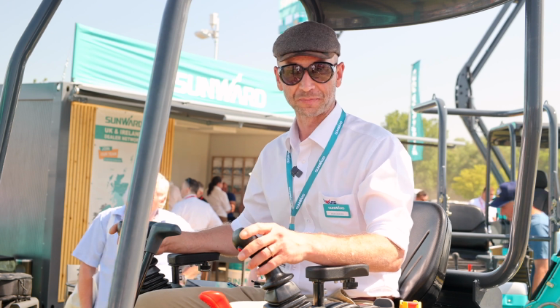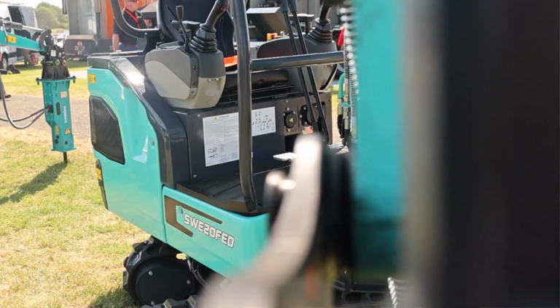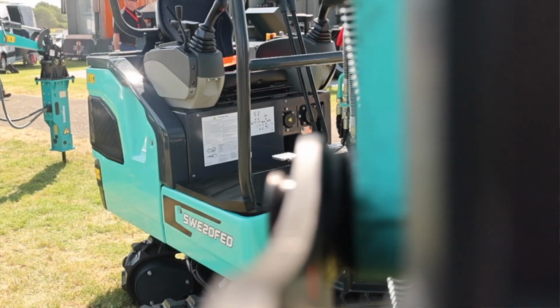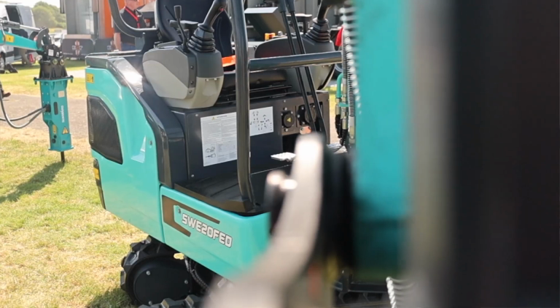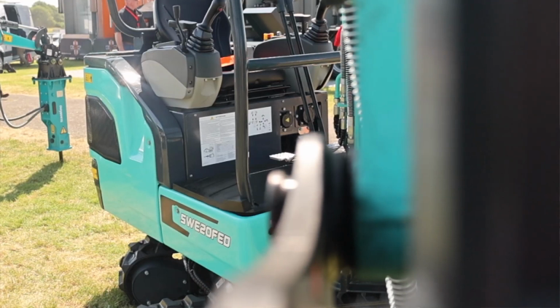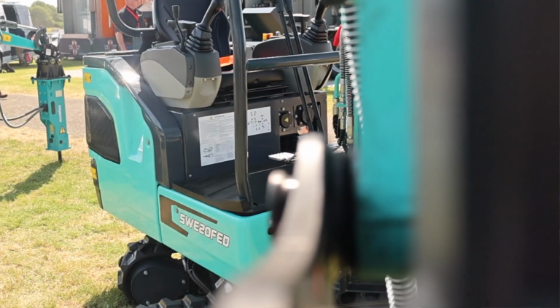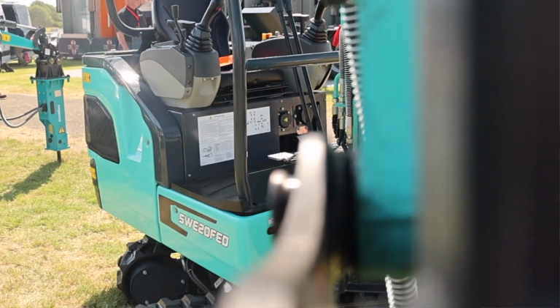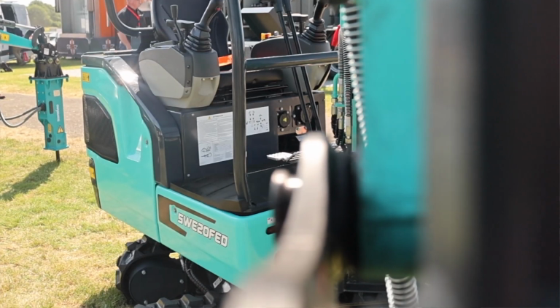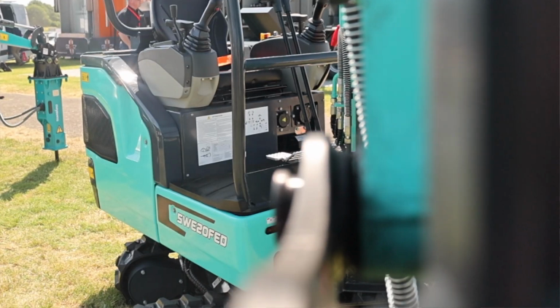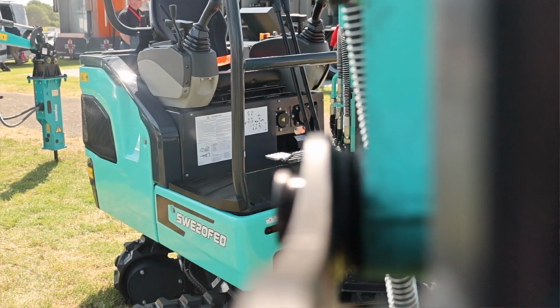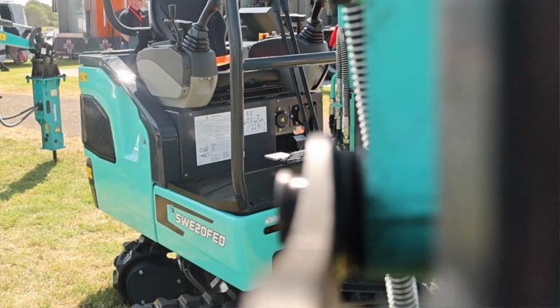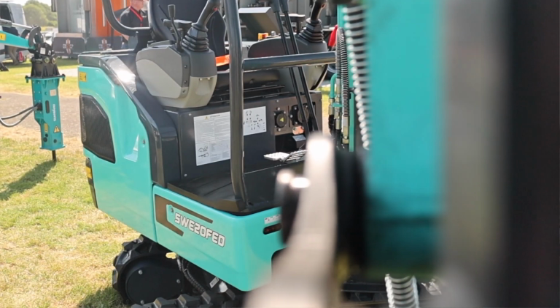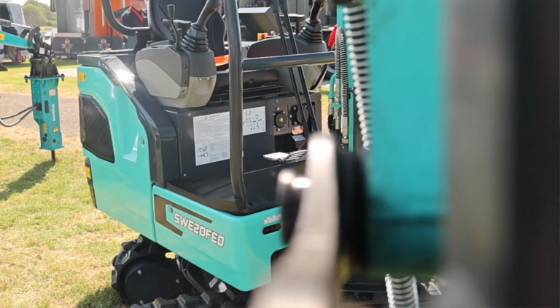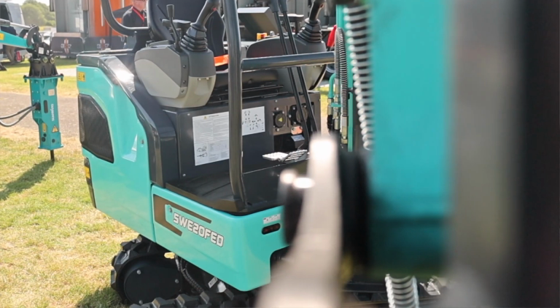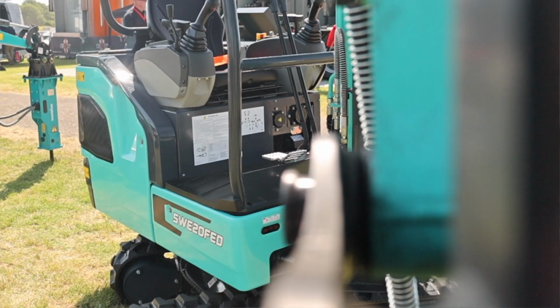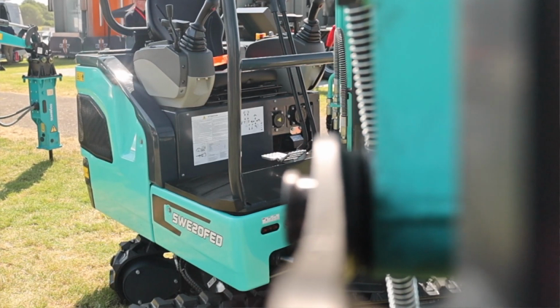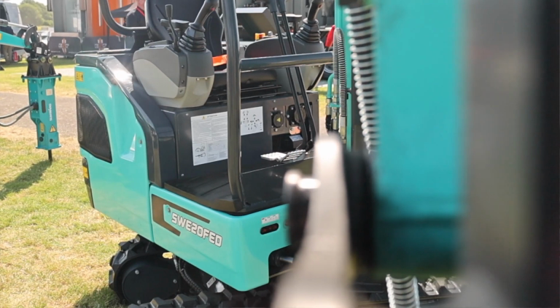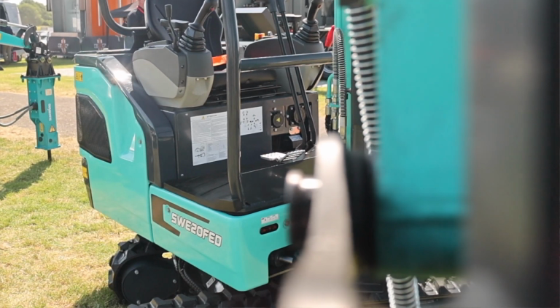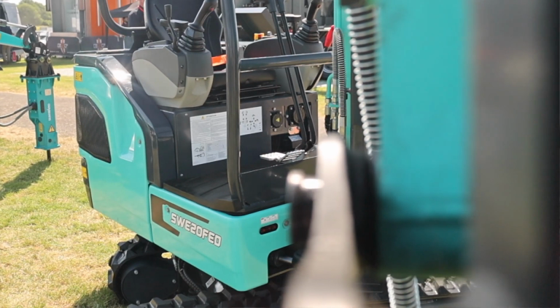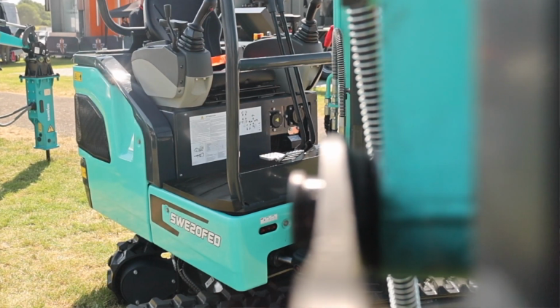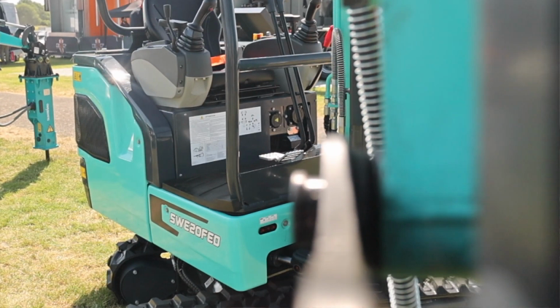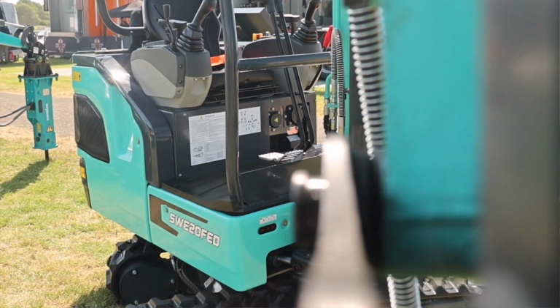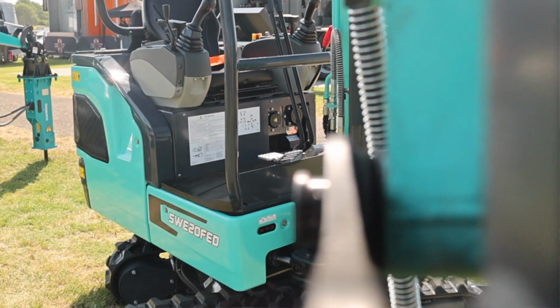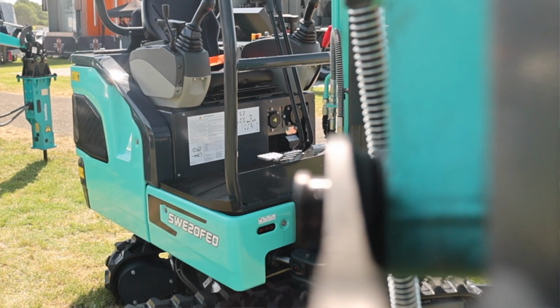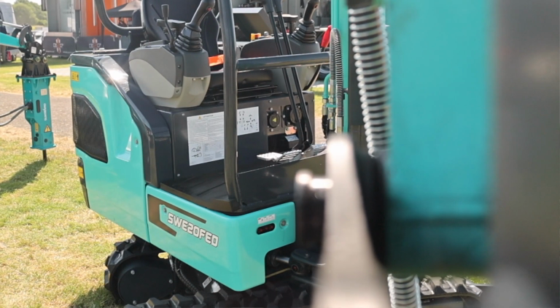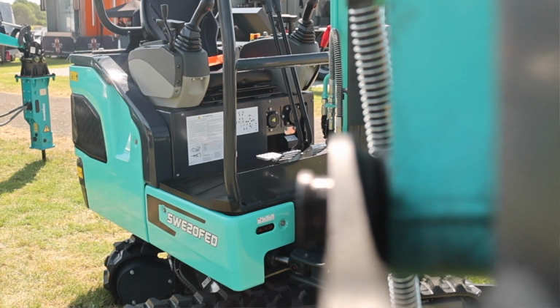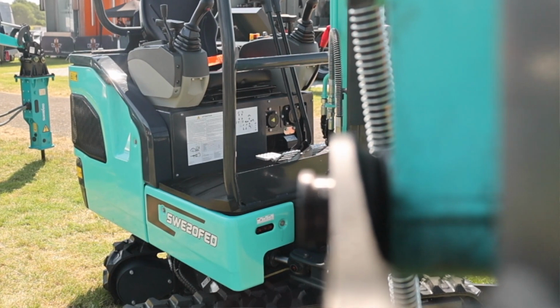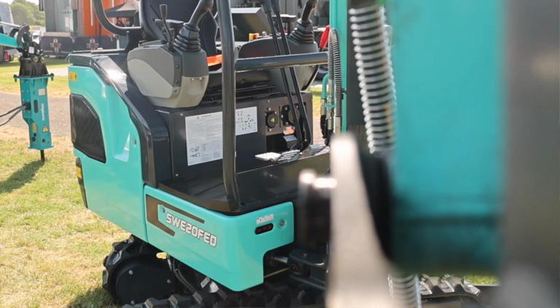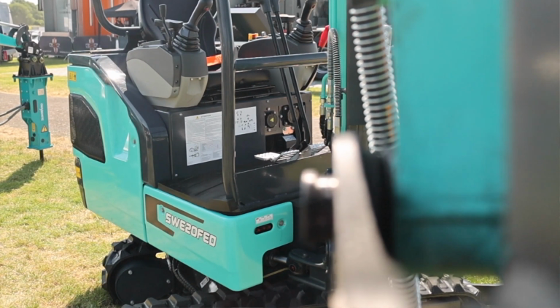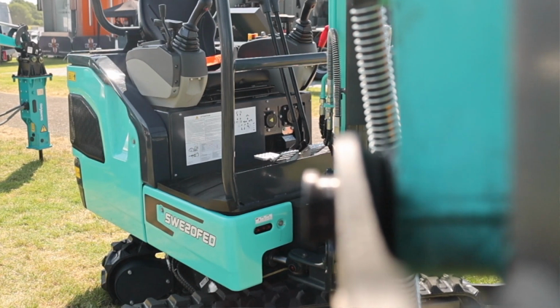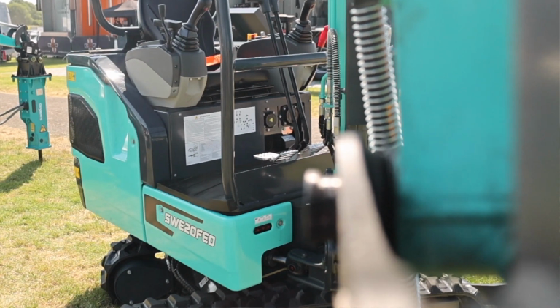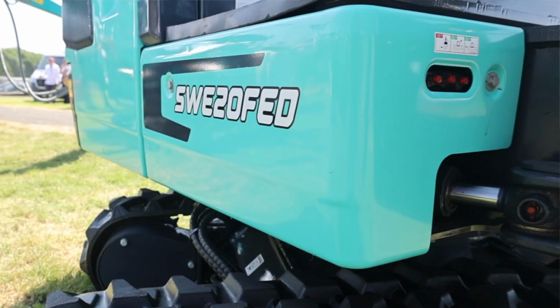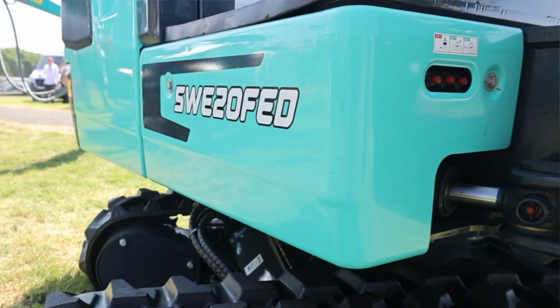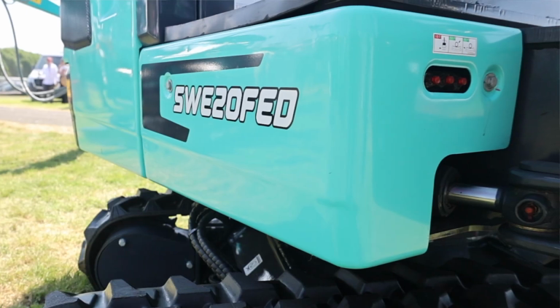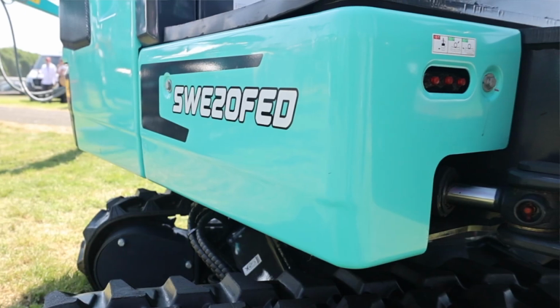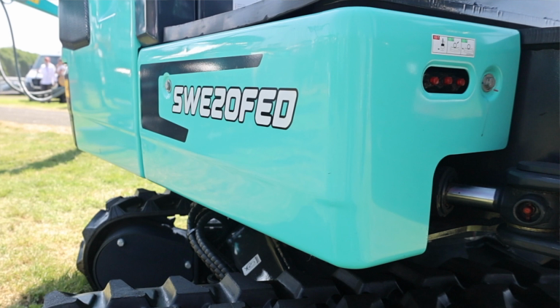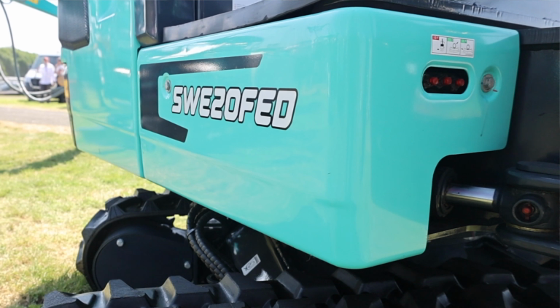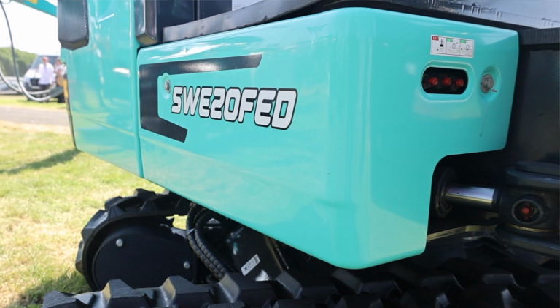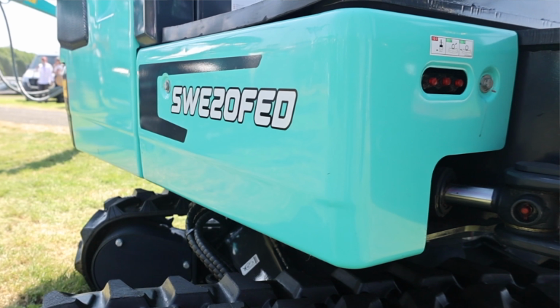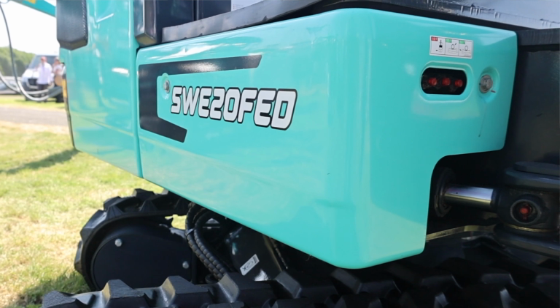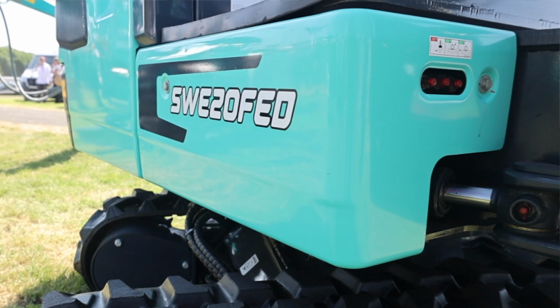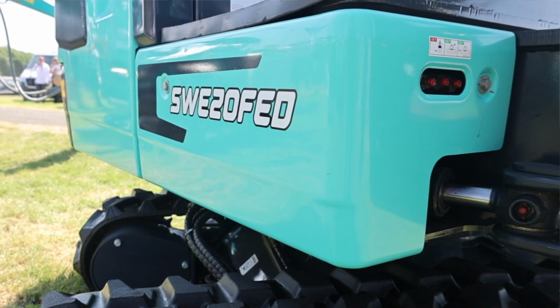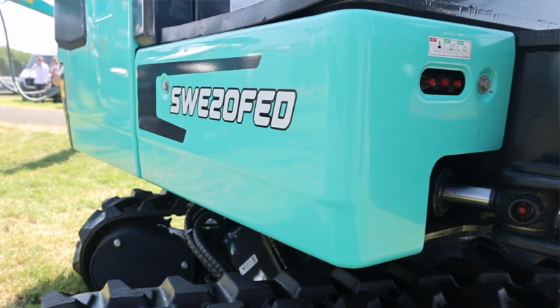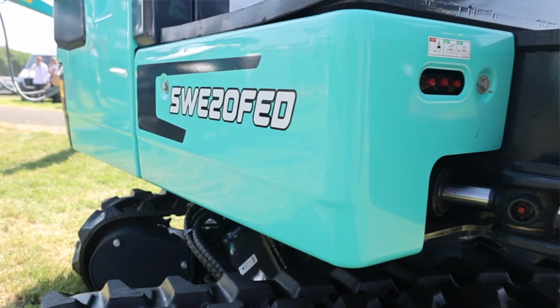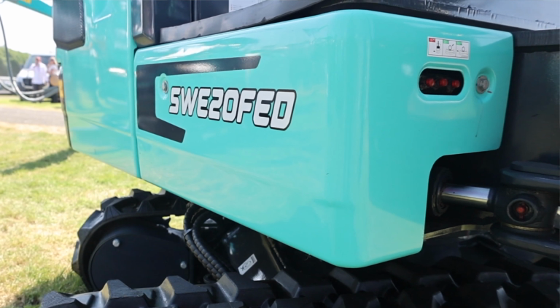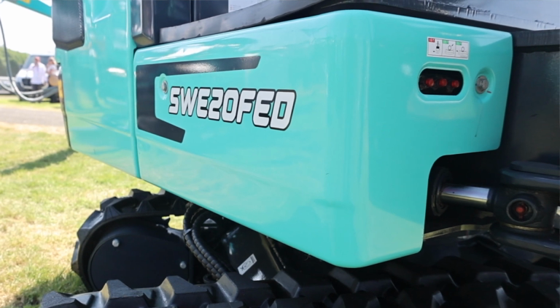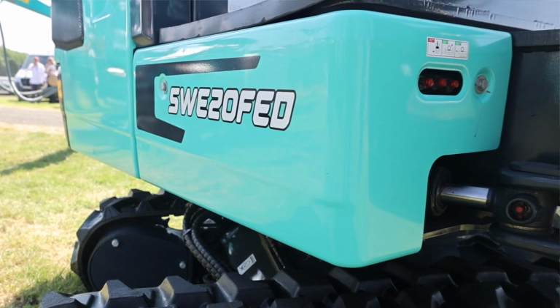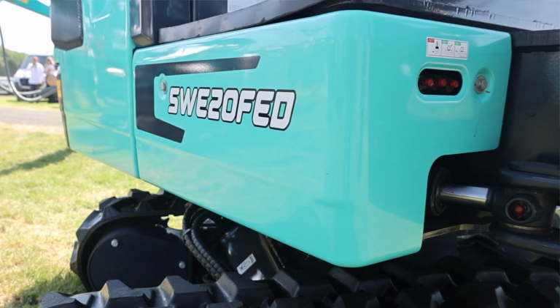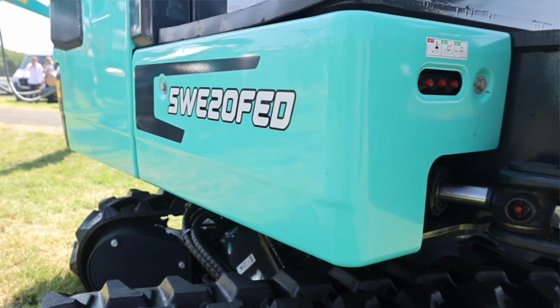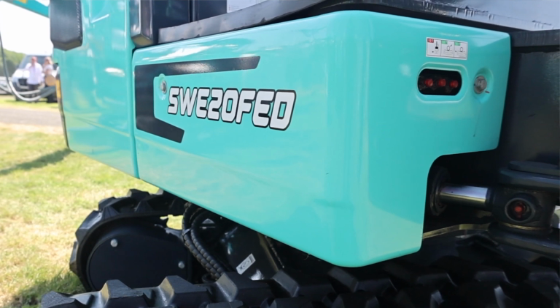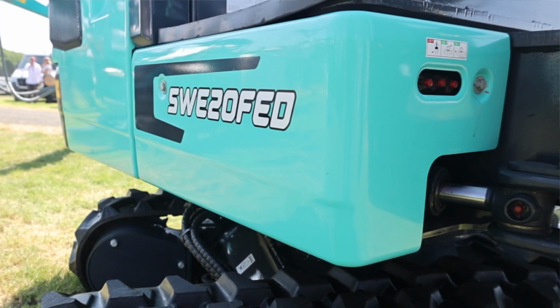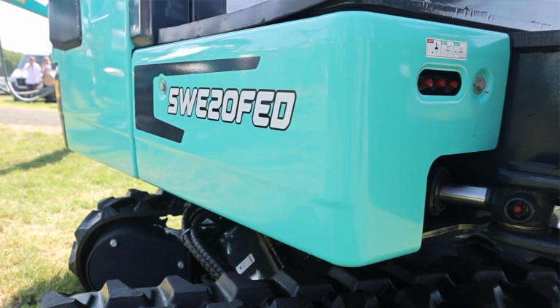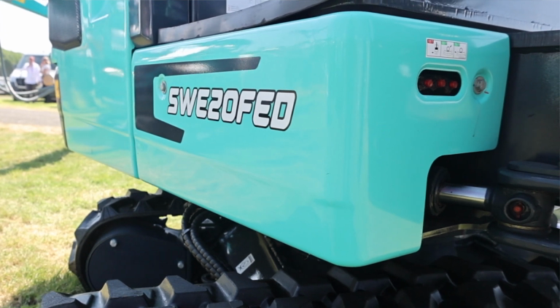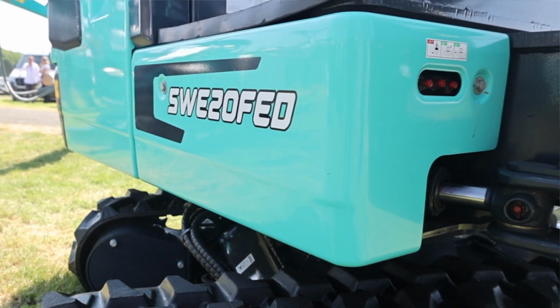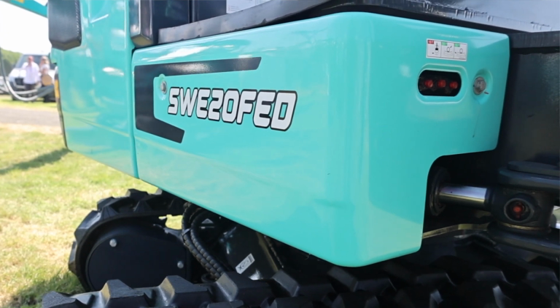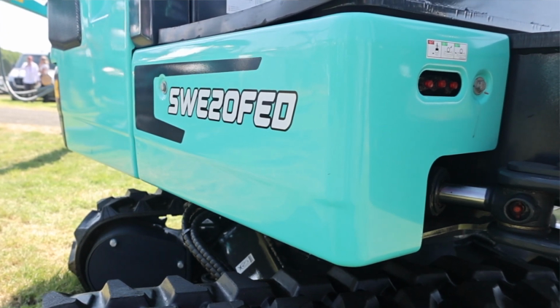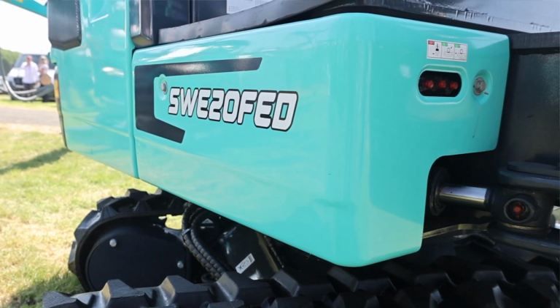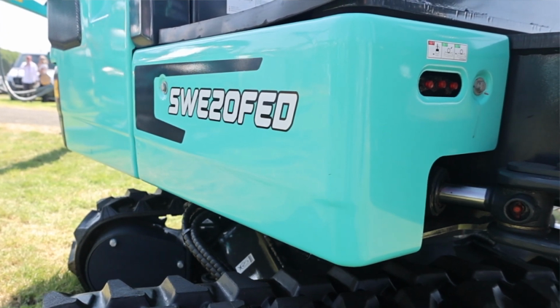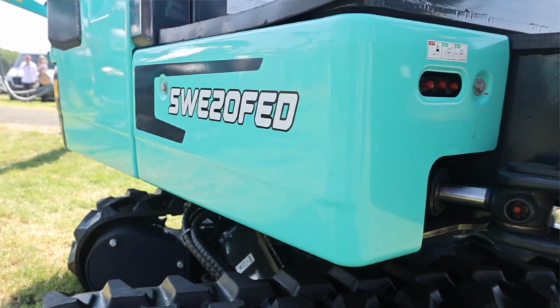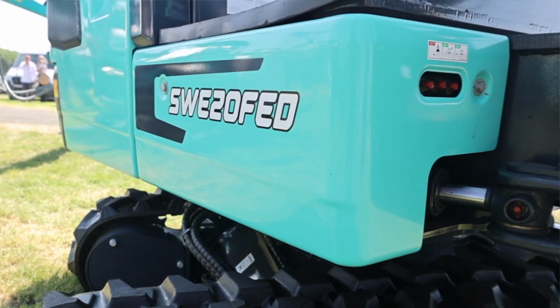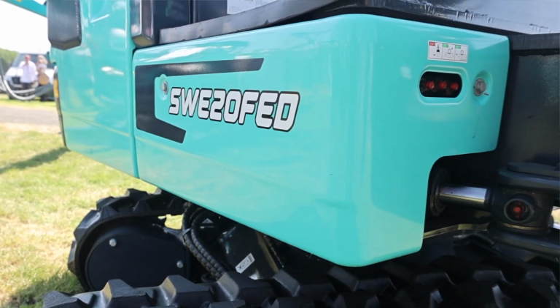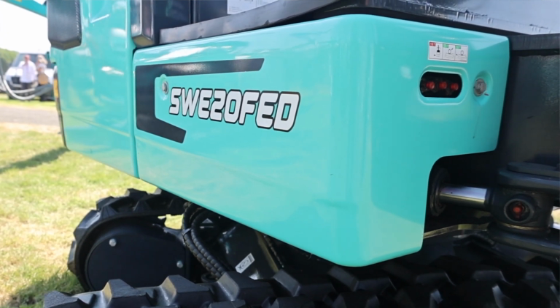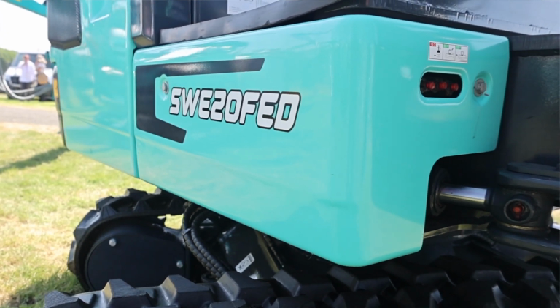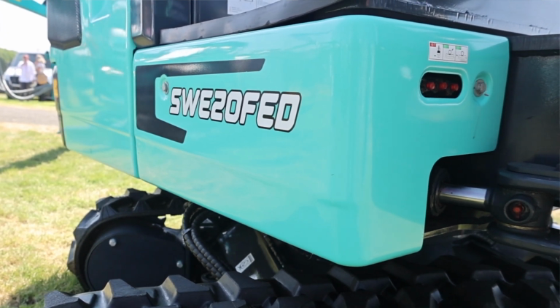The machine can work between four to six hours. Of course, it depends very much on the workload of the machine.